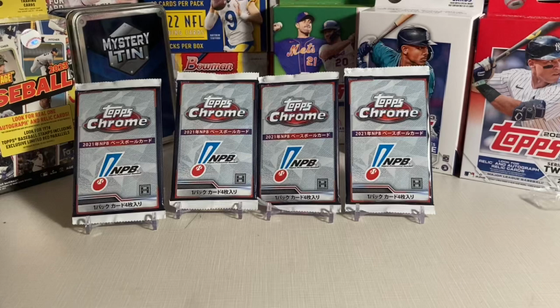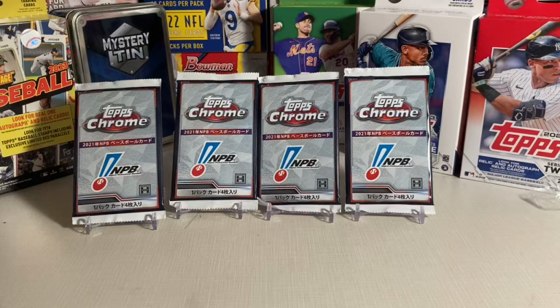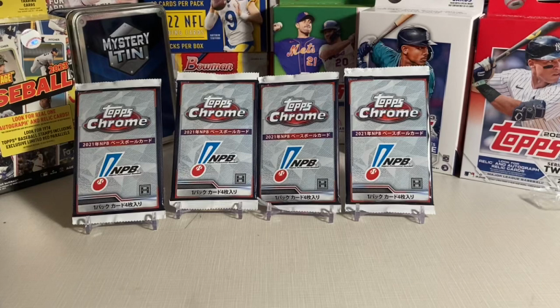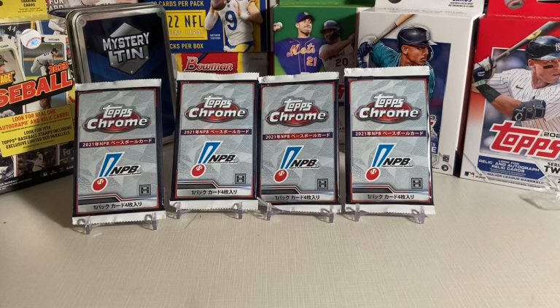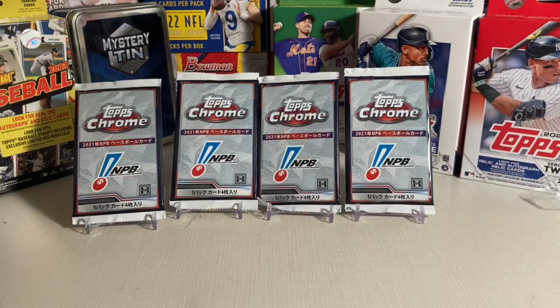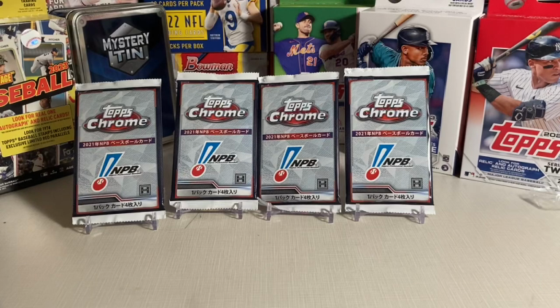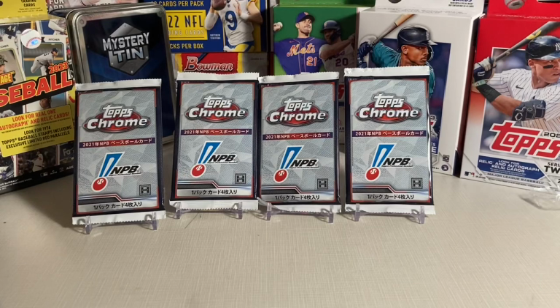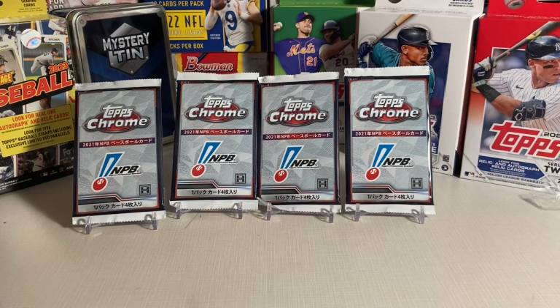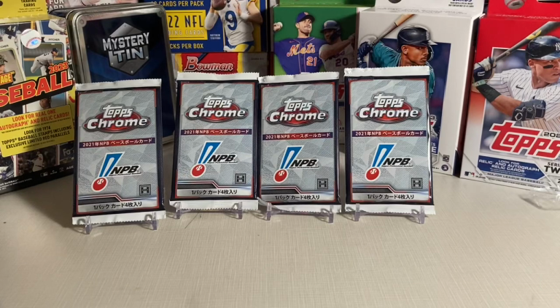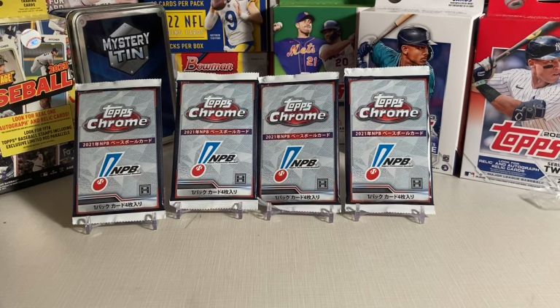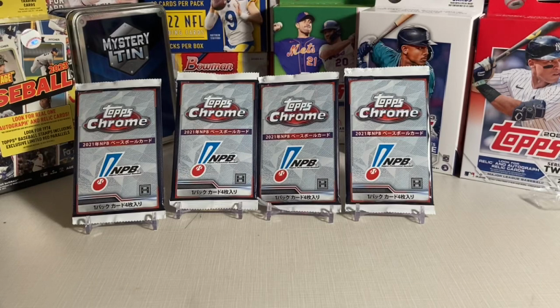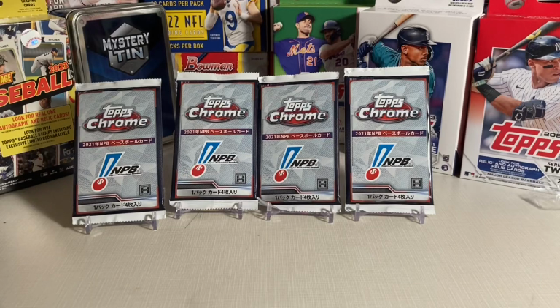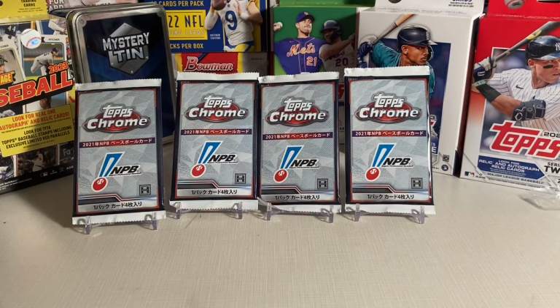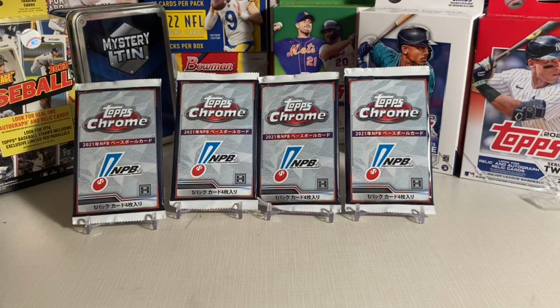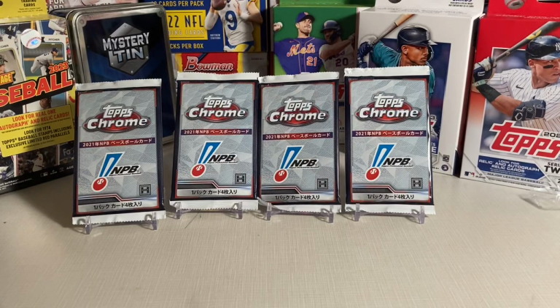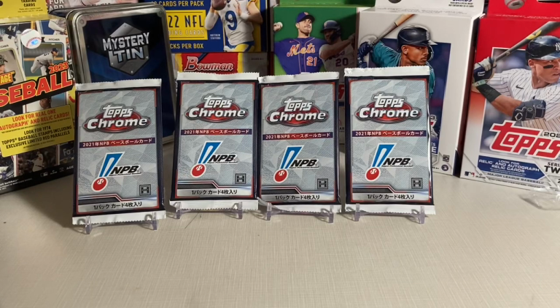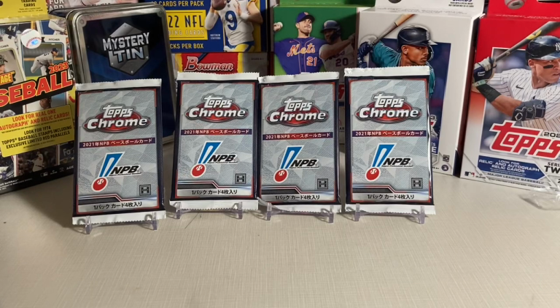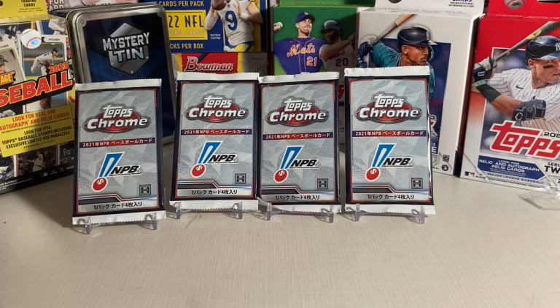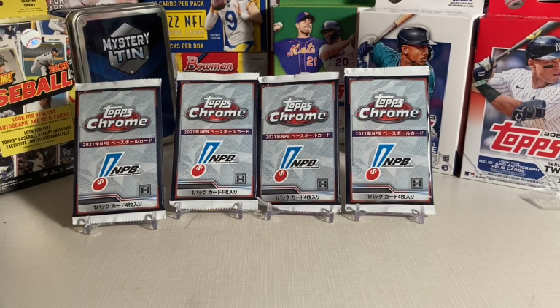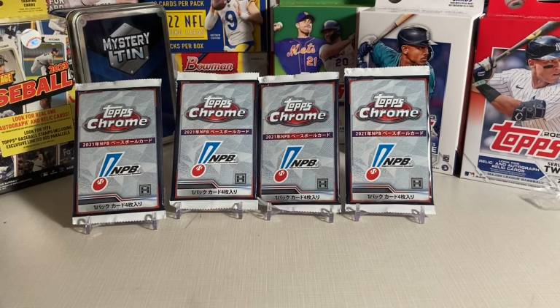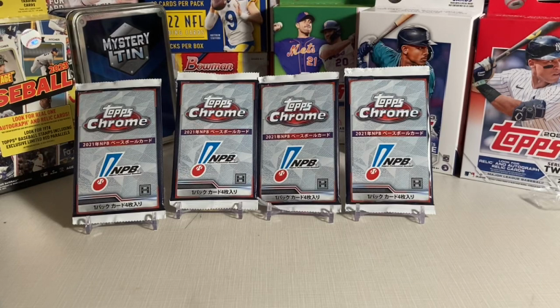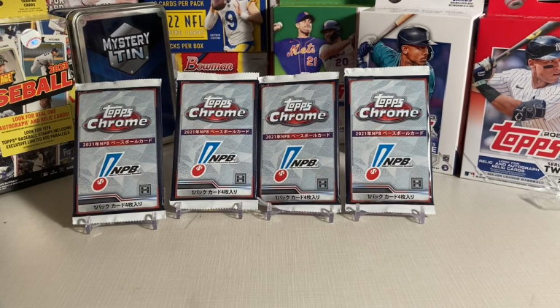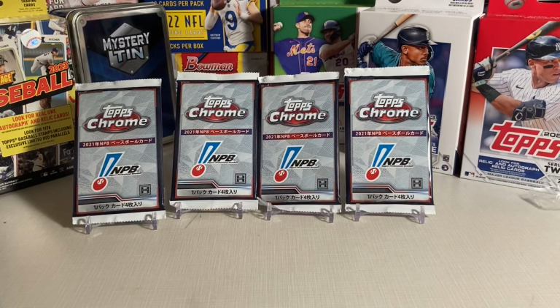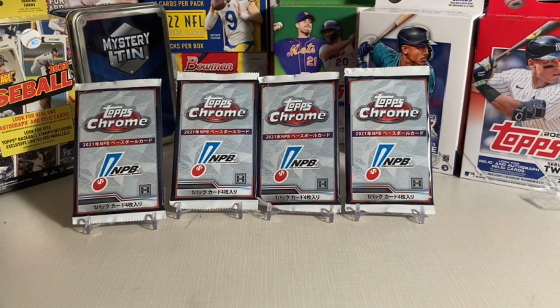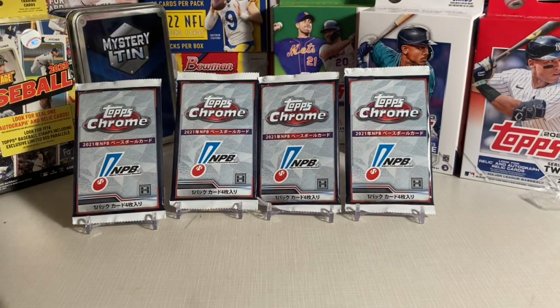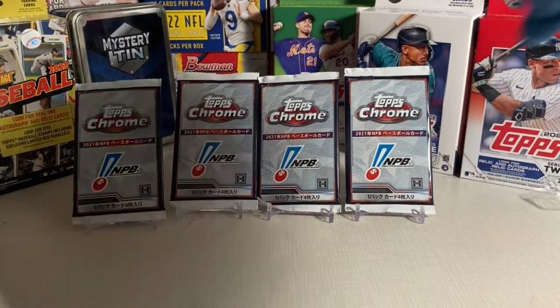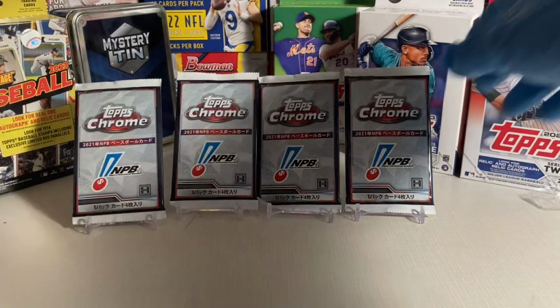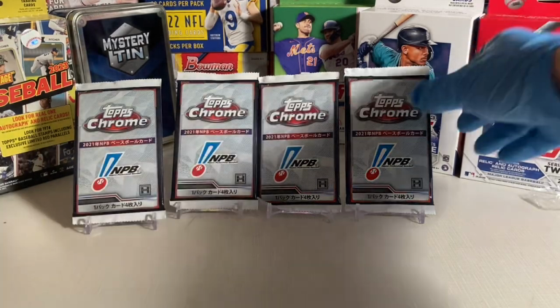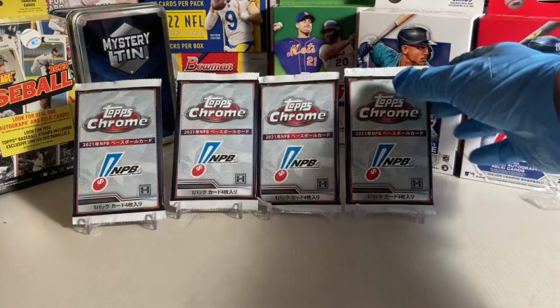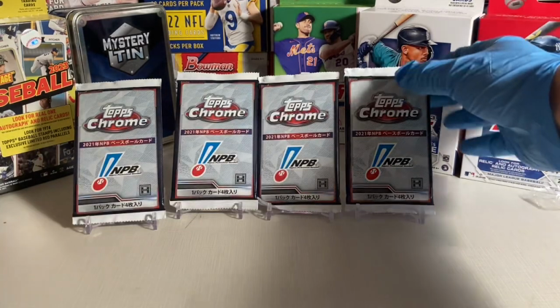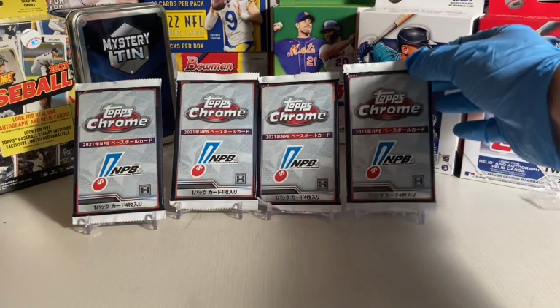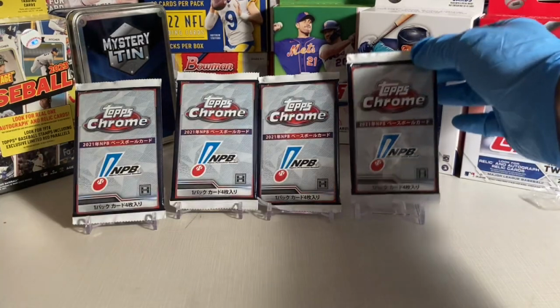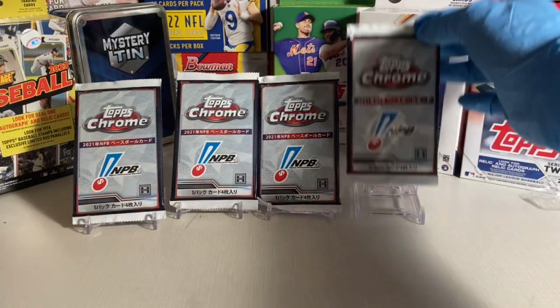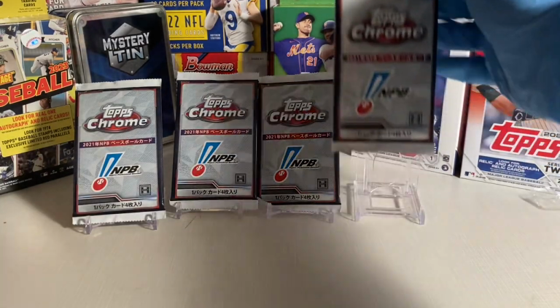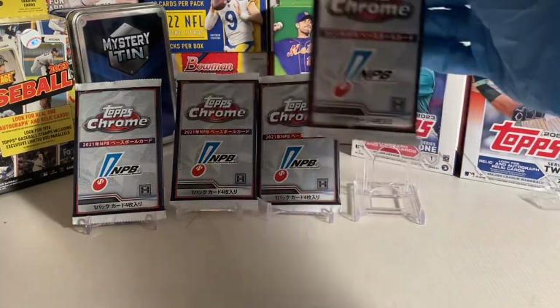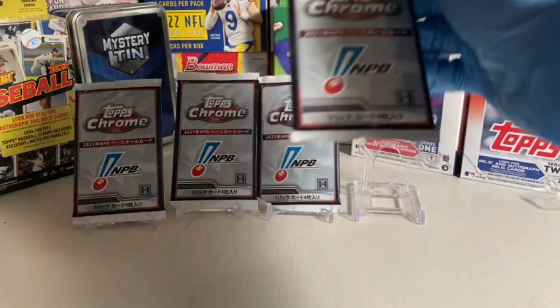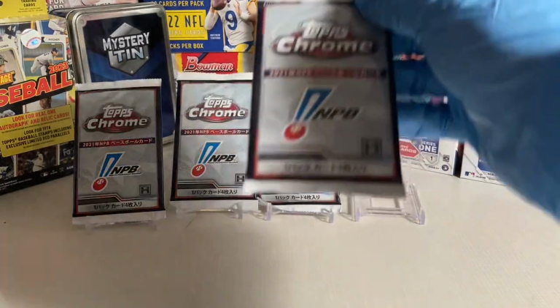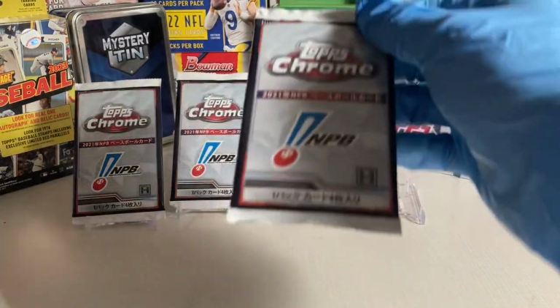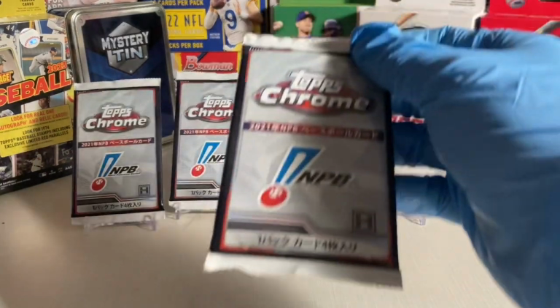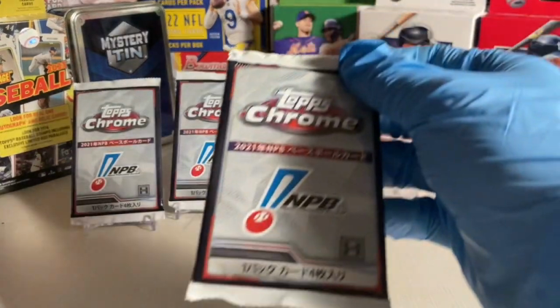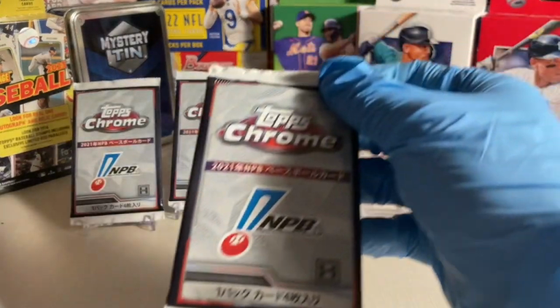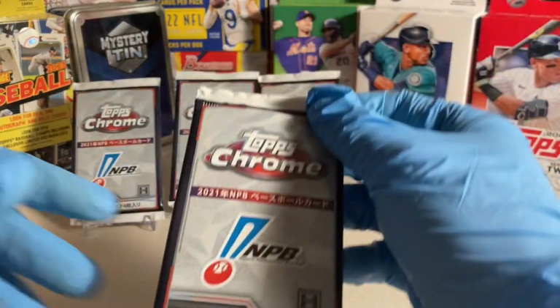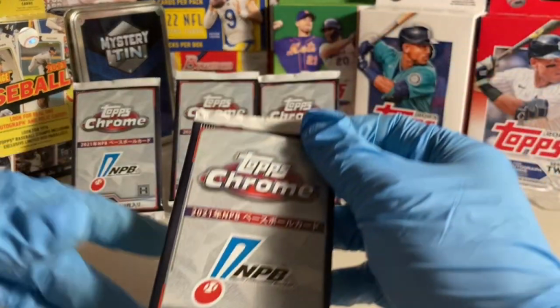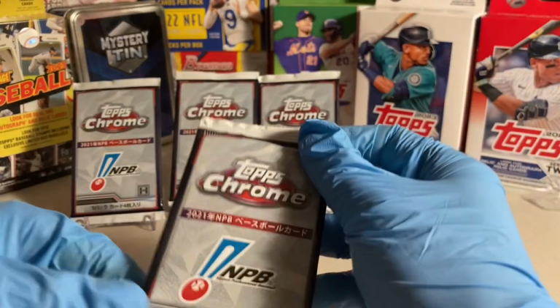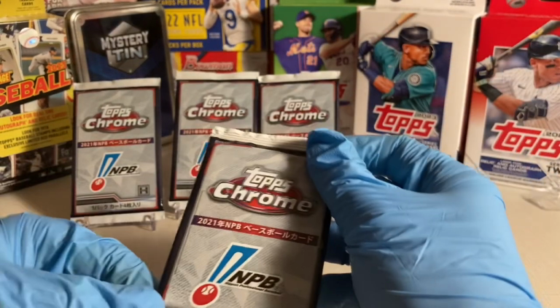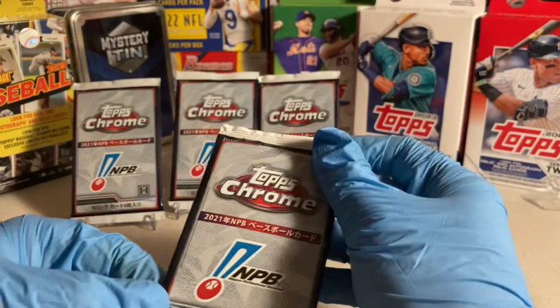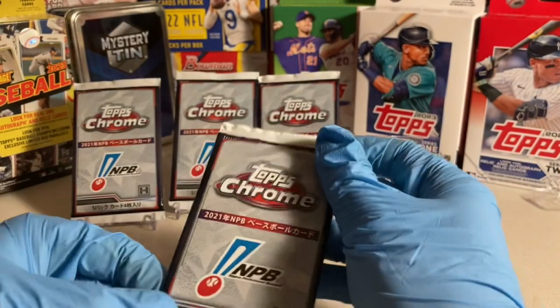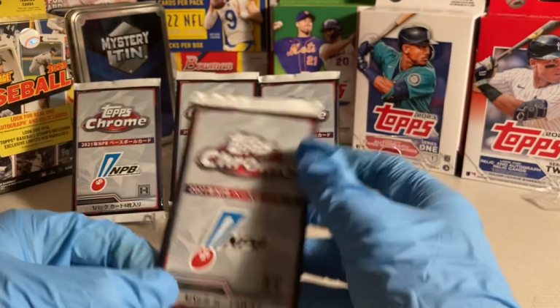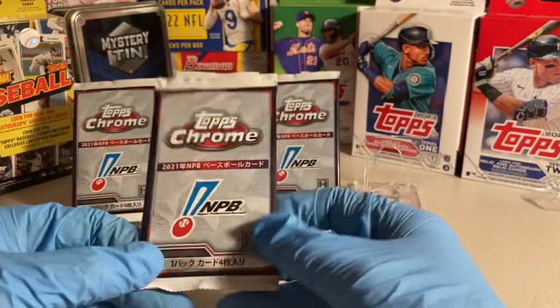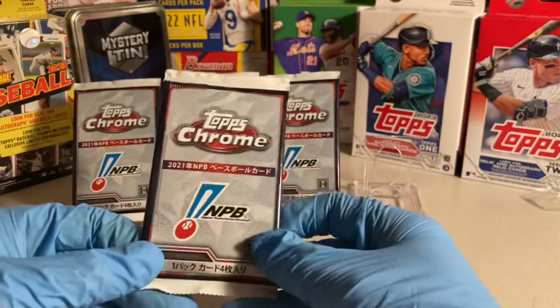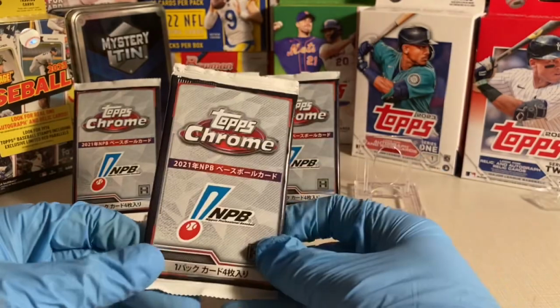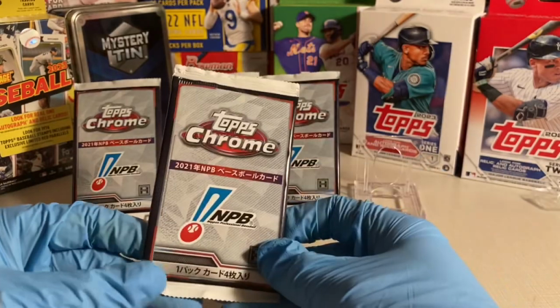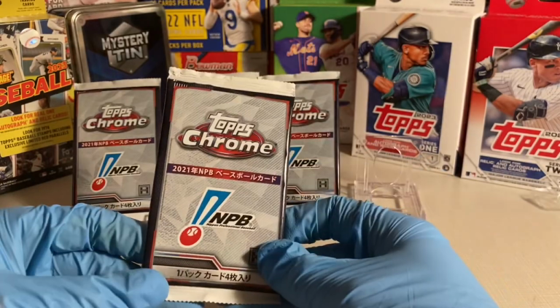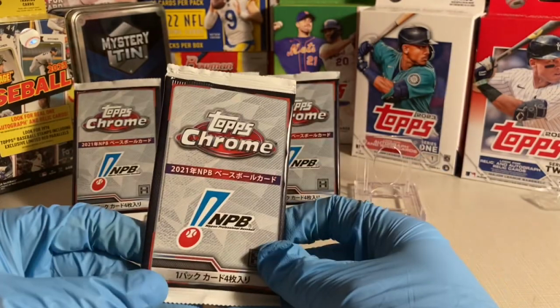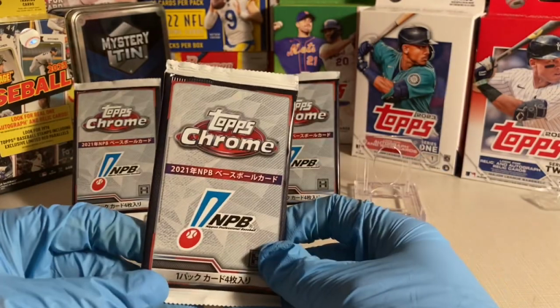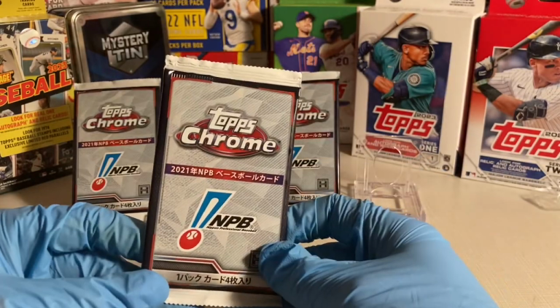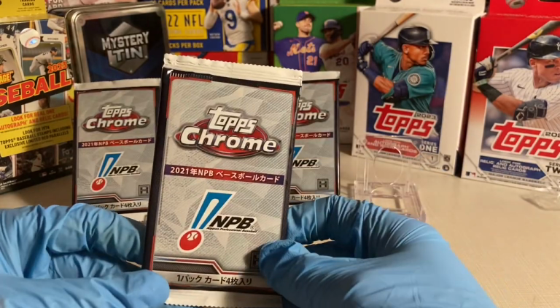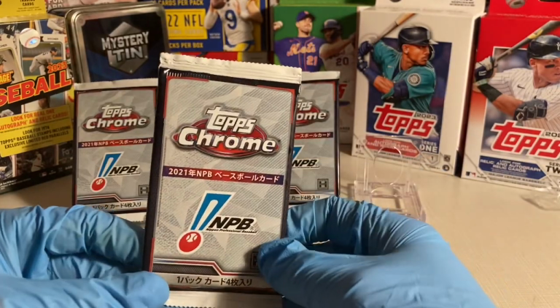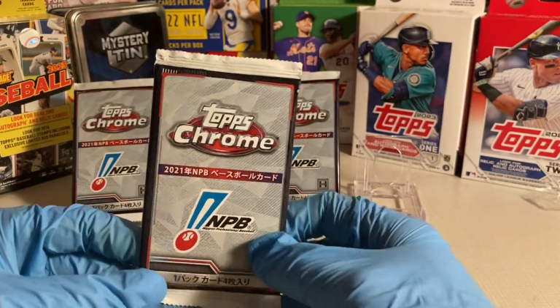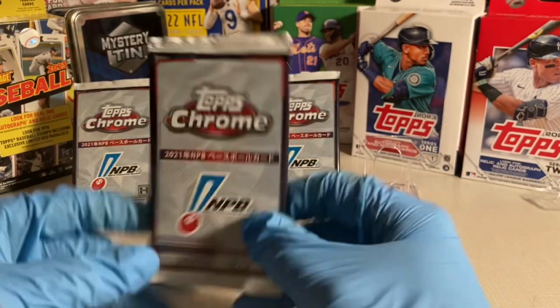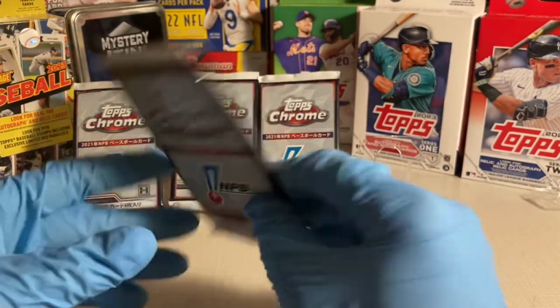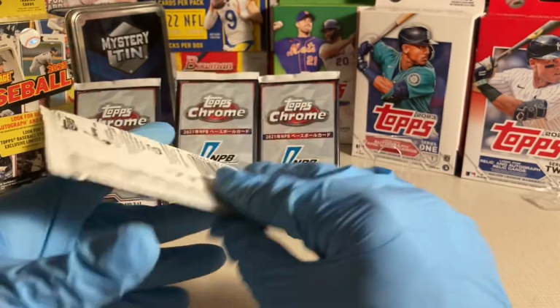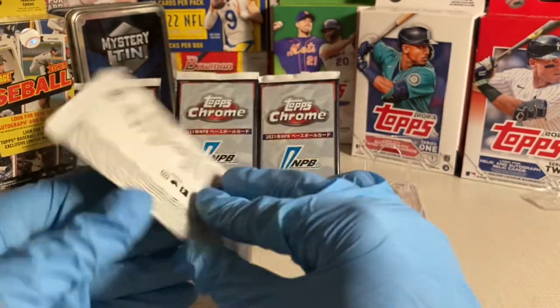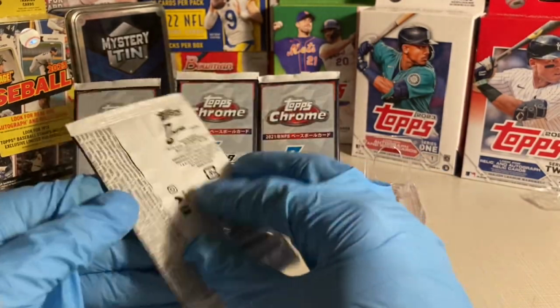Hey everyone, this is Doc Plum. Today I'm opening four 2021 Topps NPB Chrome baseball cards.